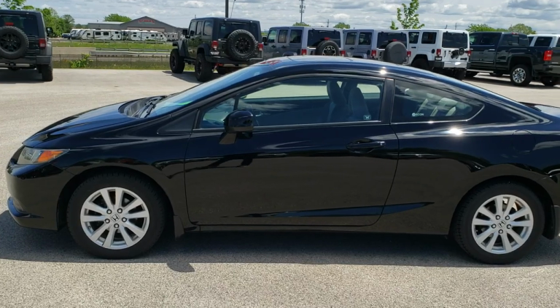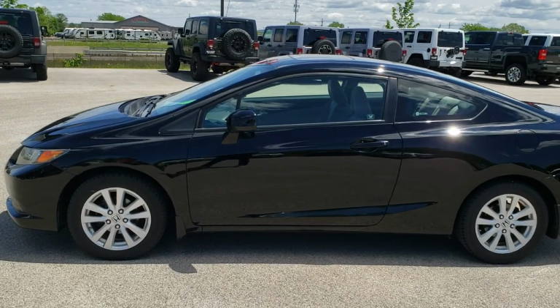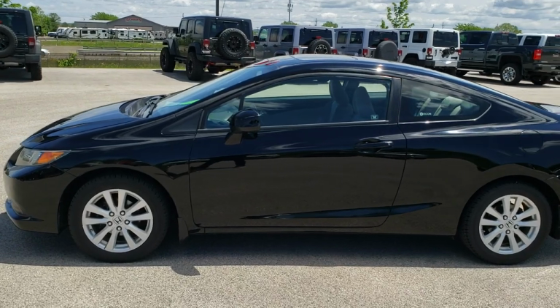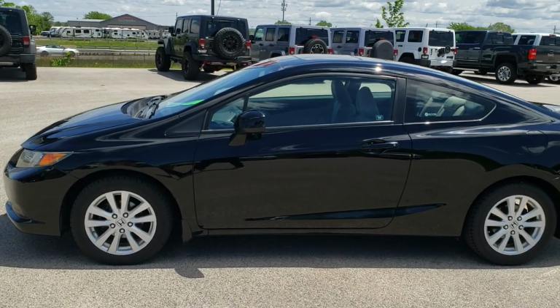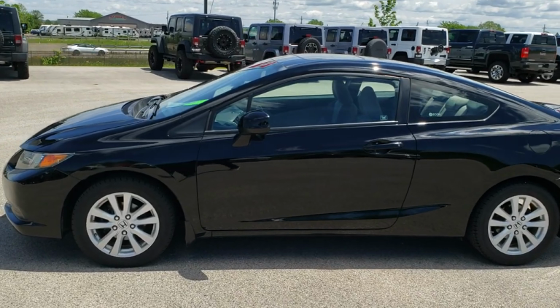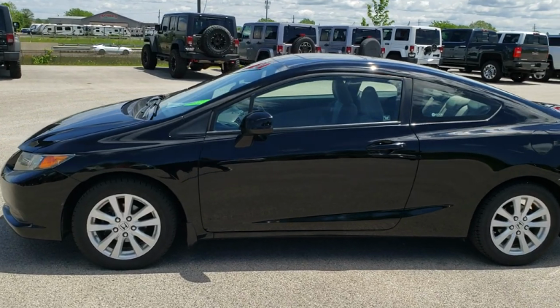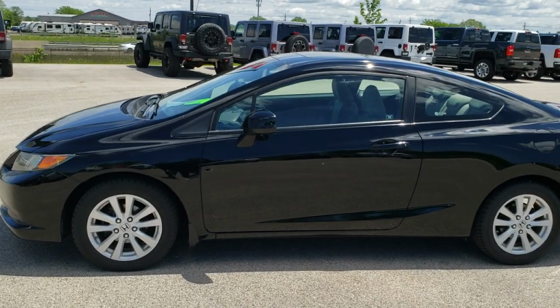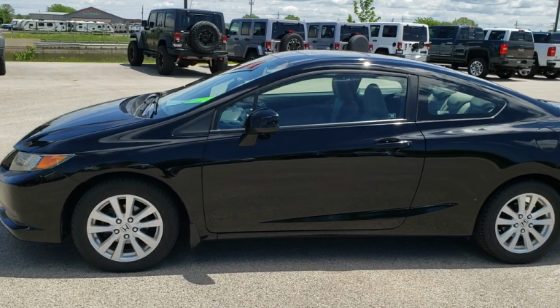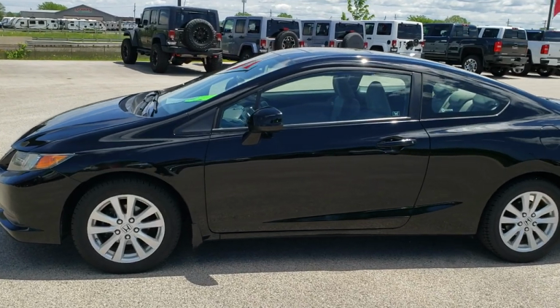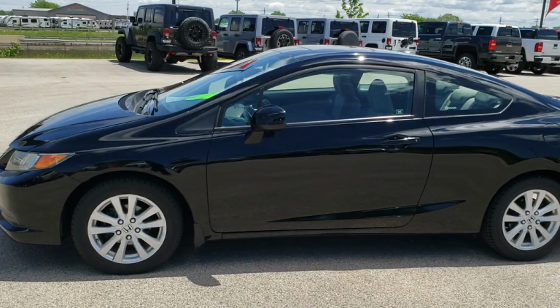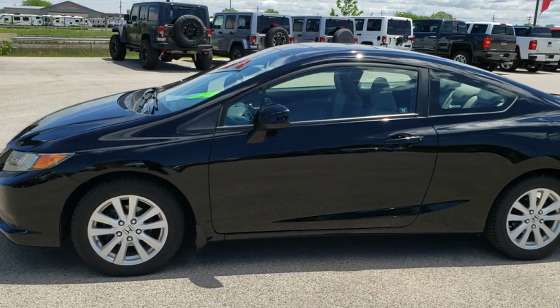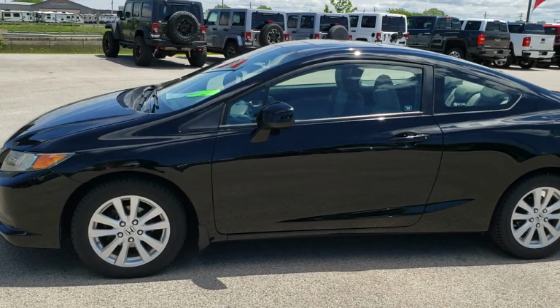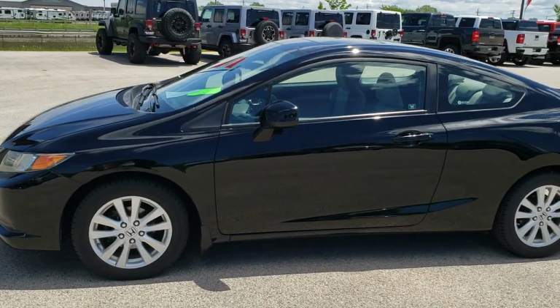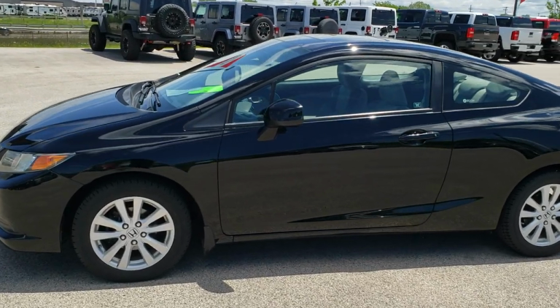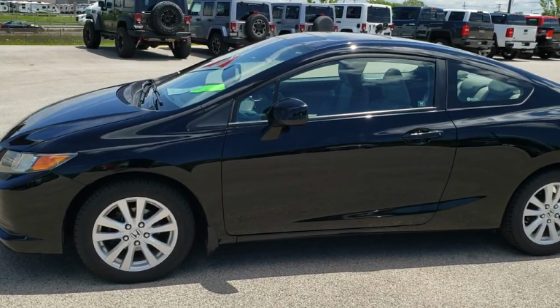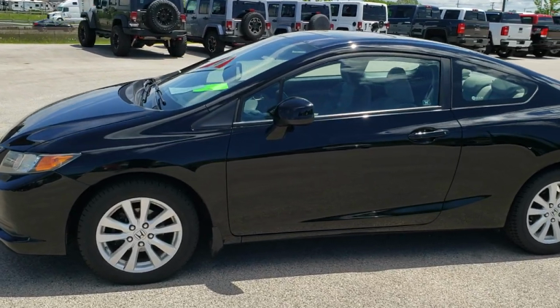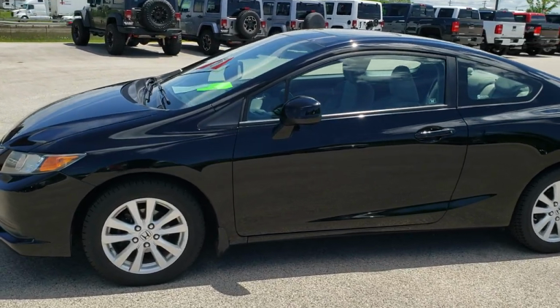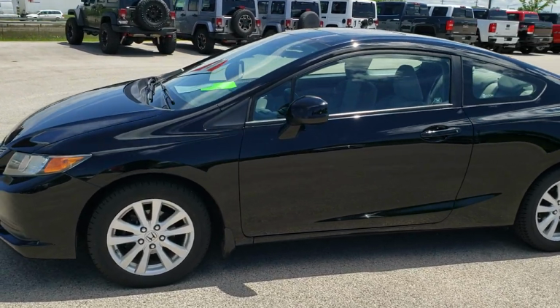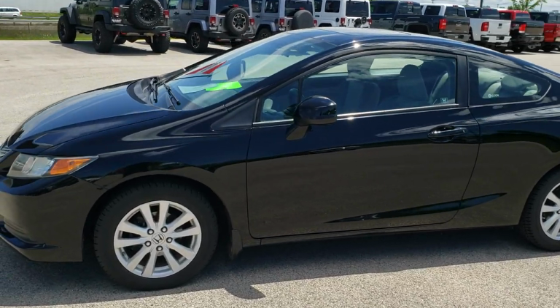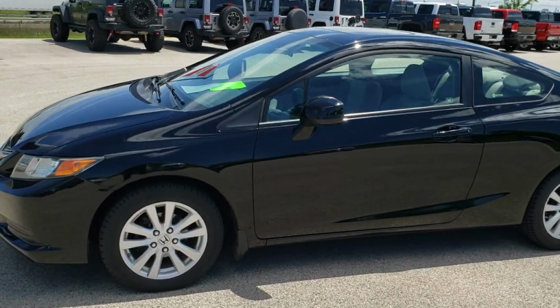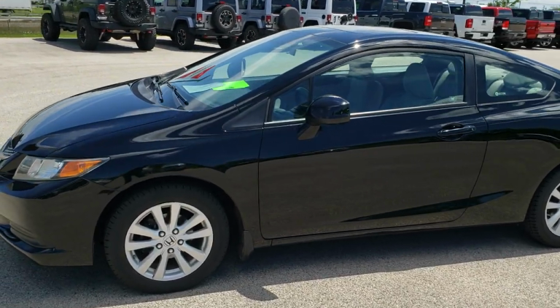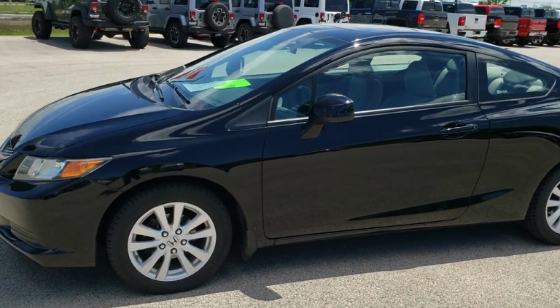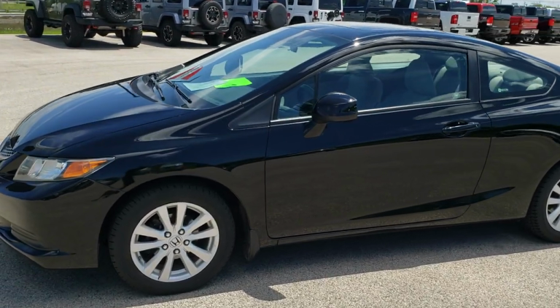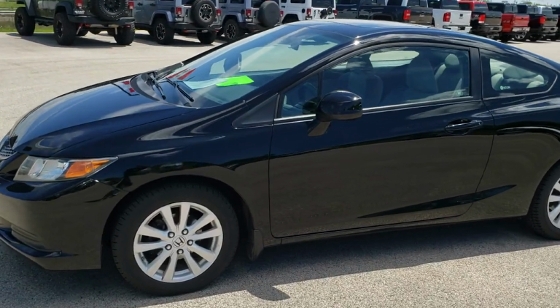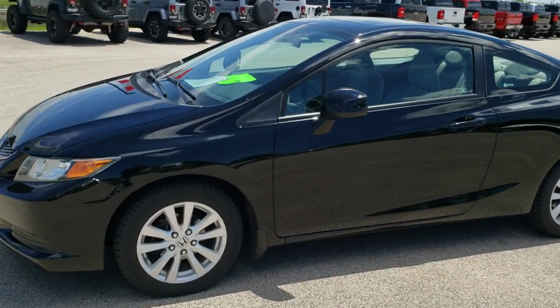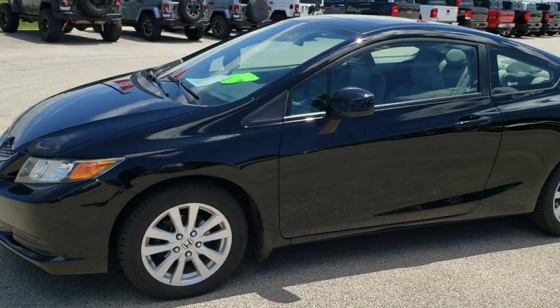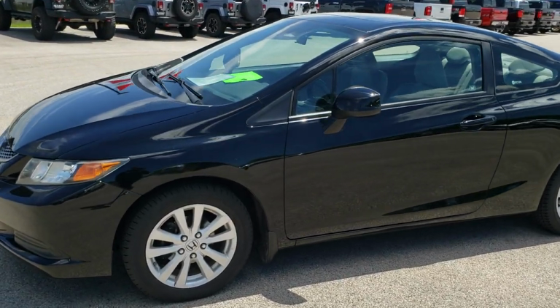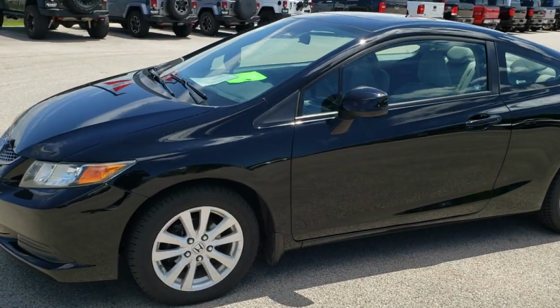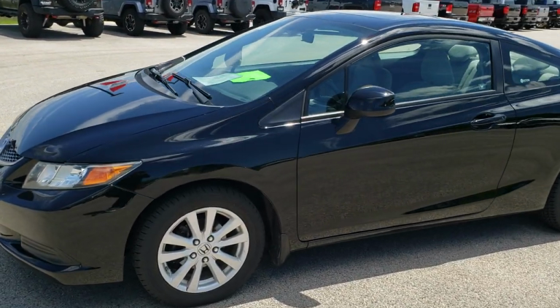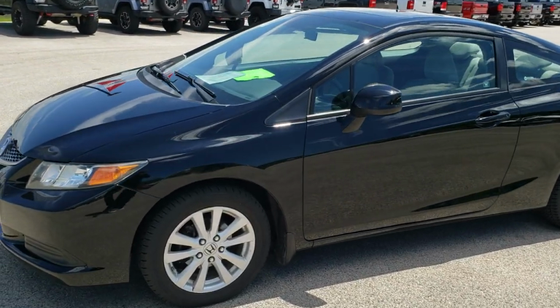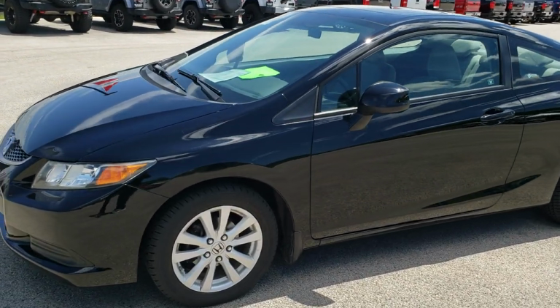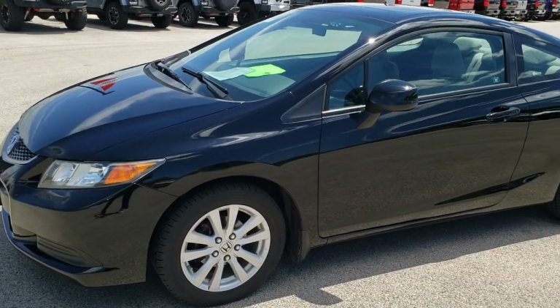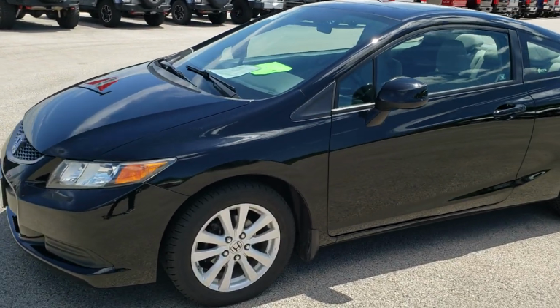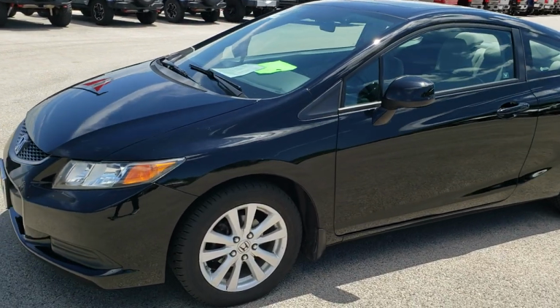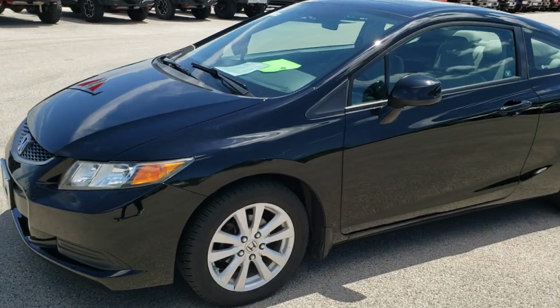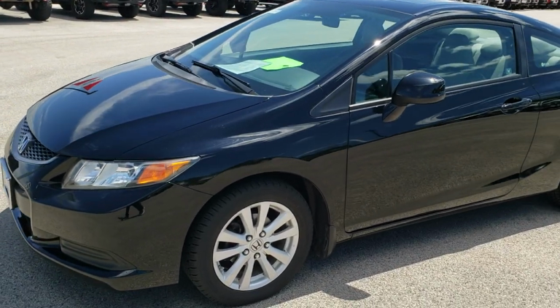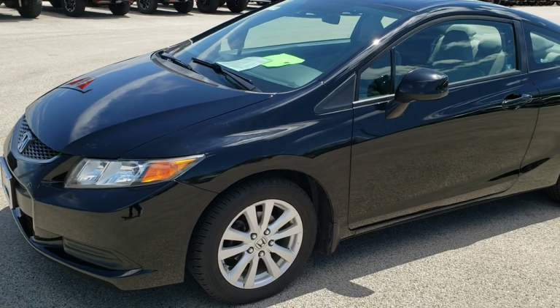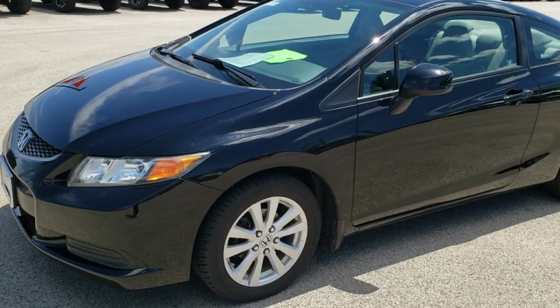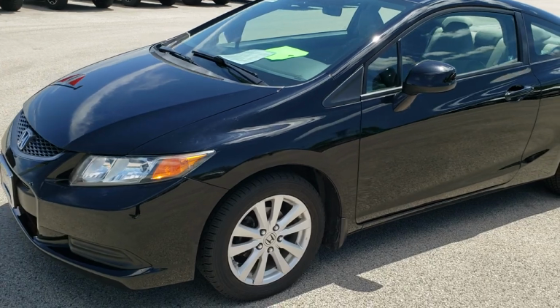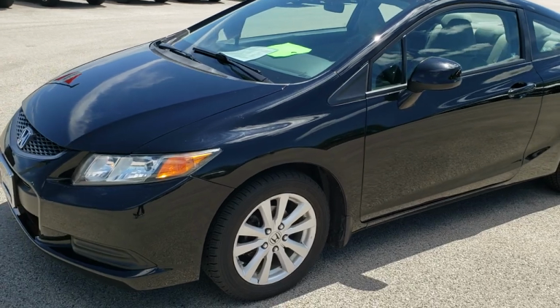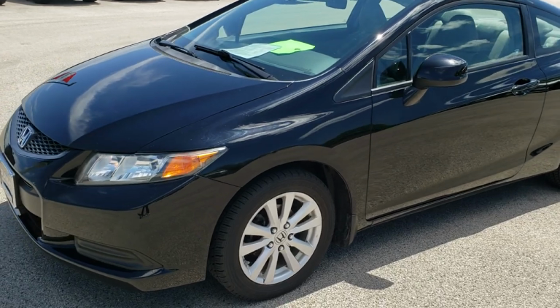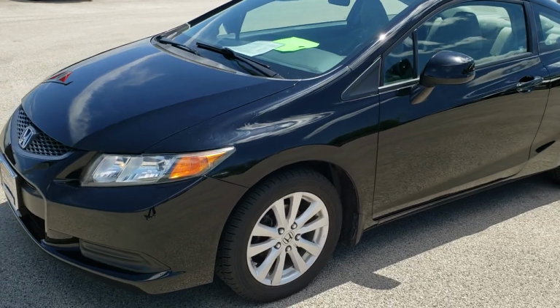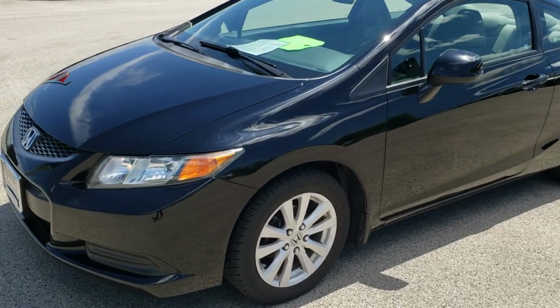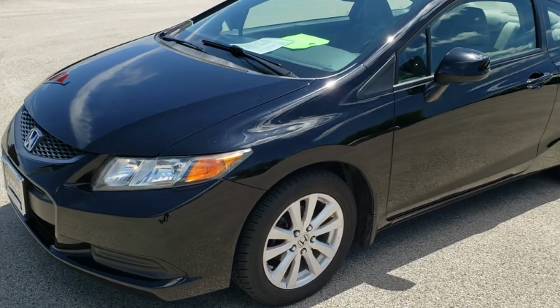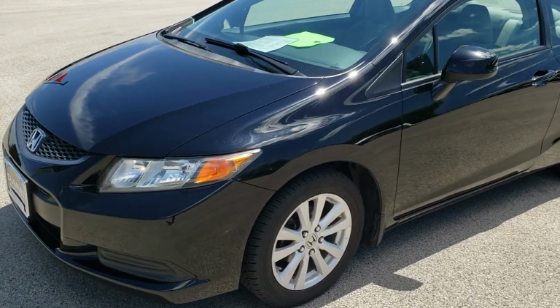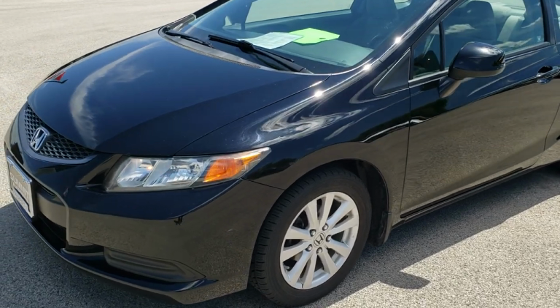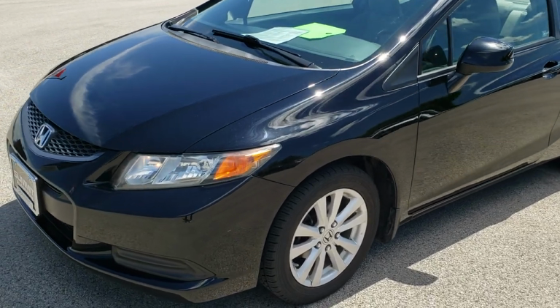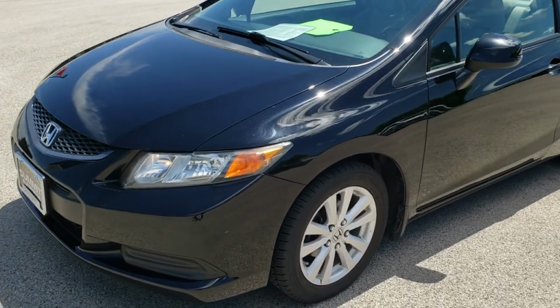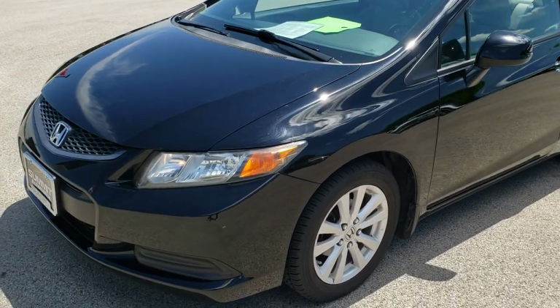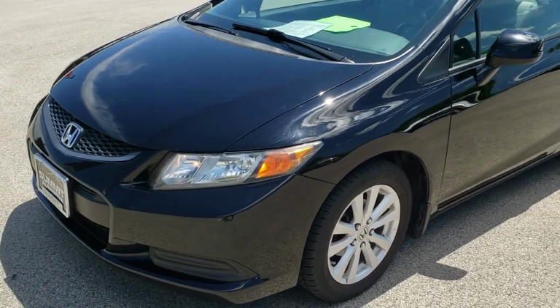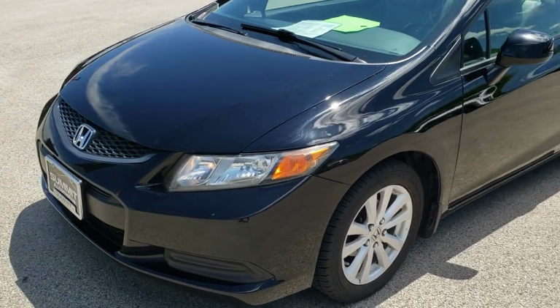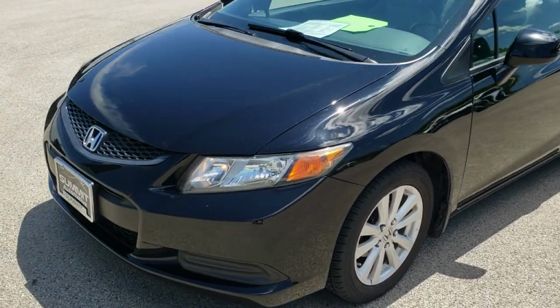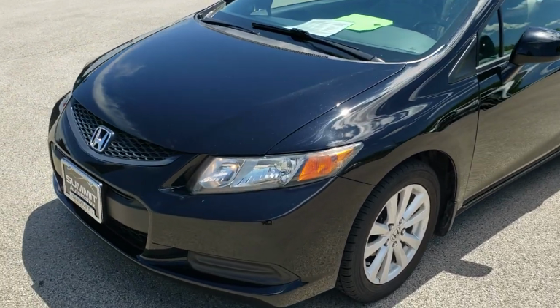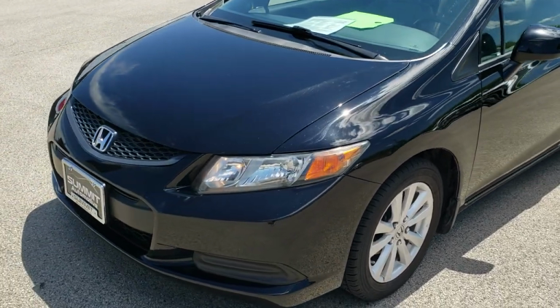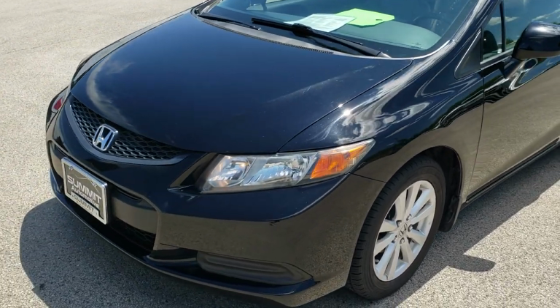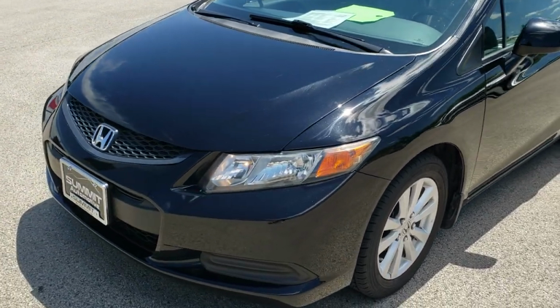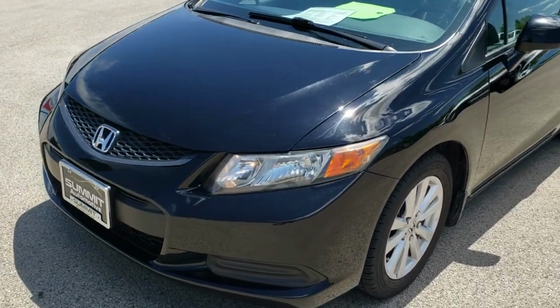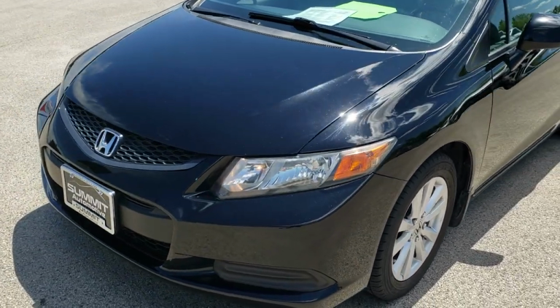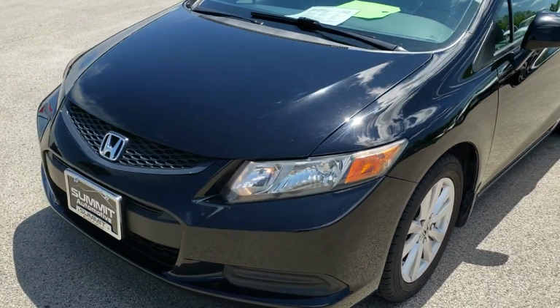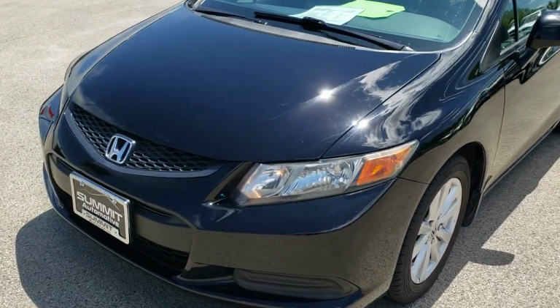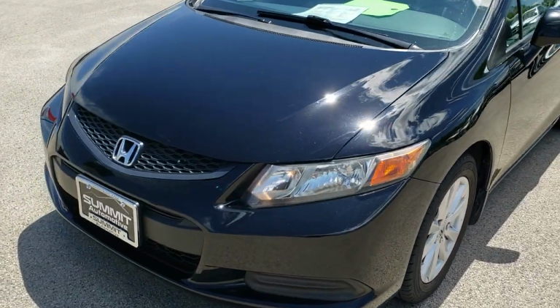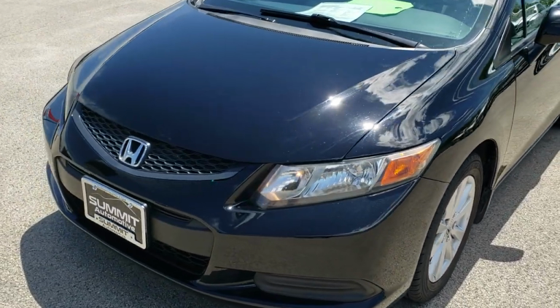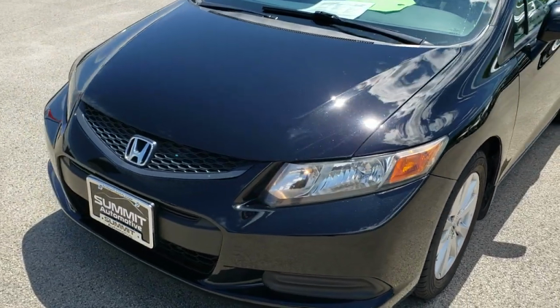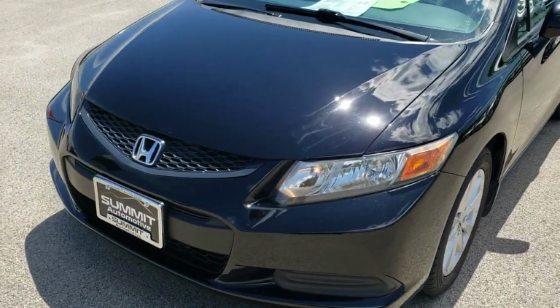This is stock number 9J439A. We are here at Summit Automotive in Fond du Lac, Wisconsin, your new and used car headquarters.